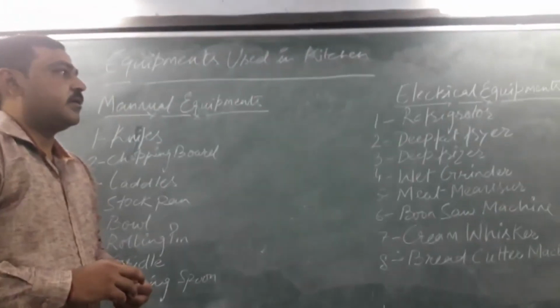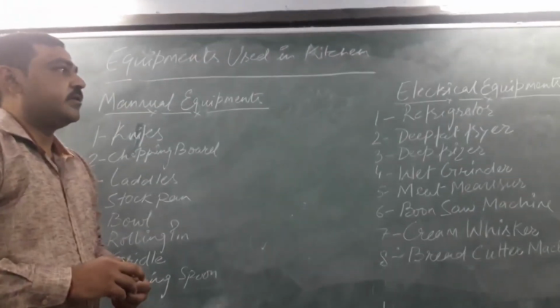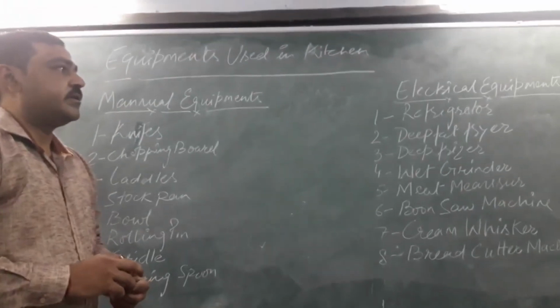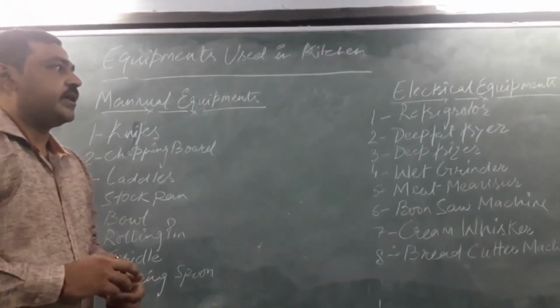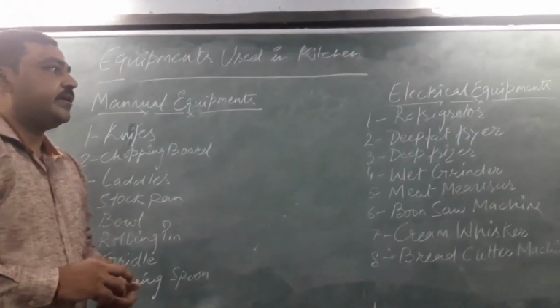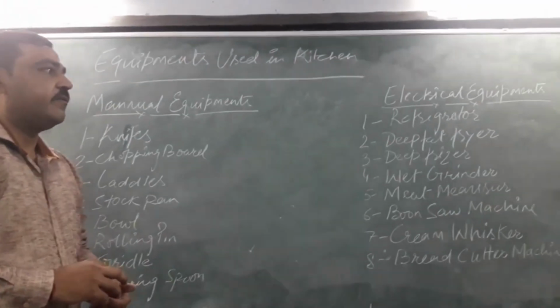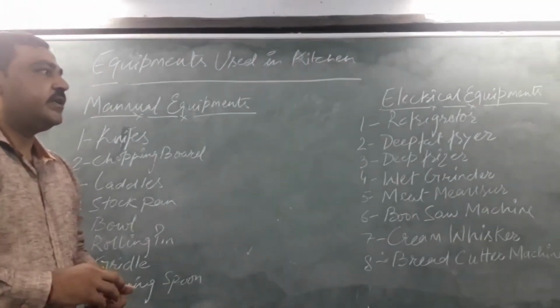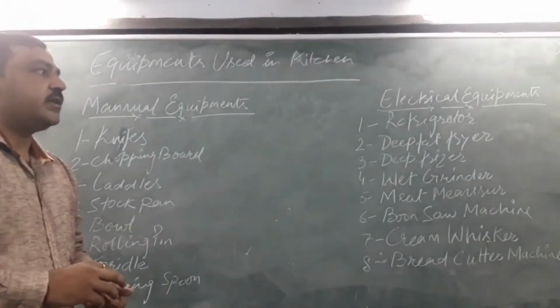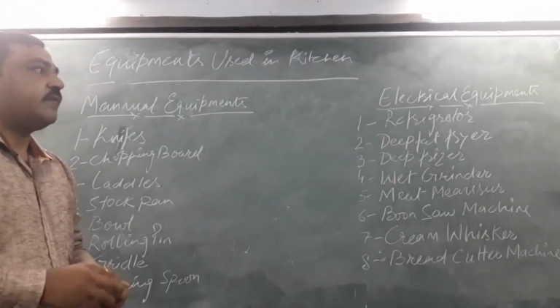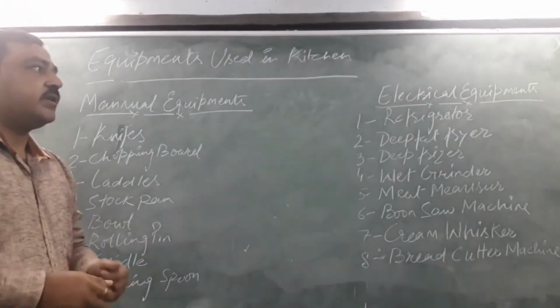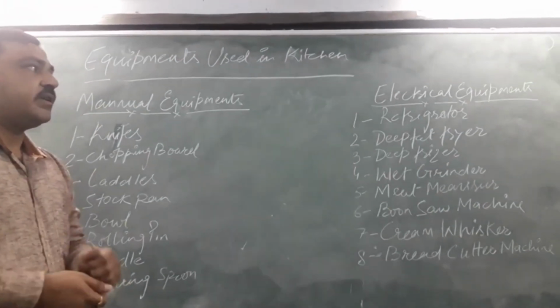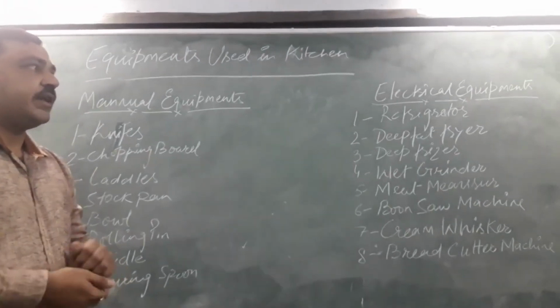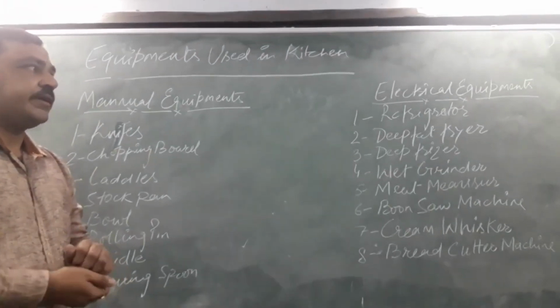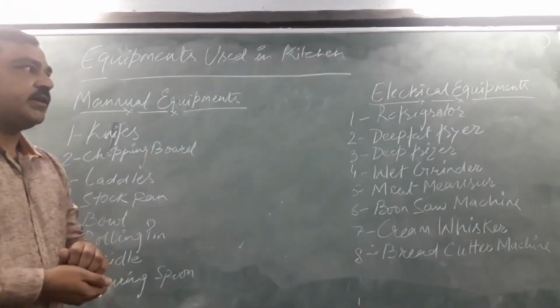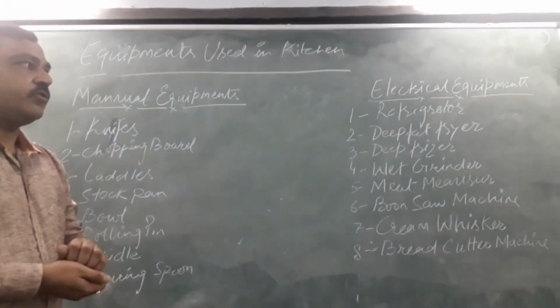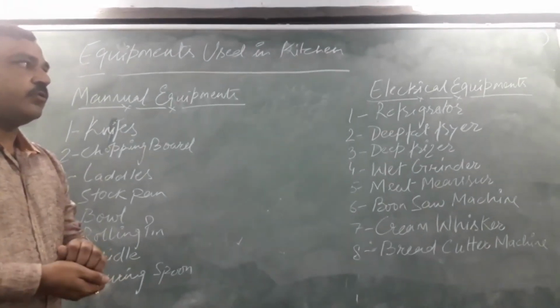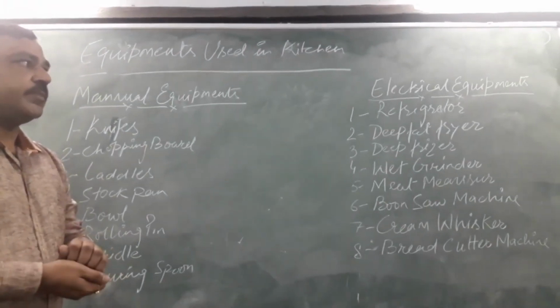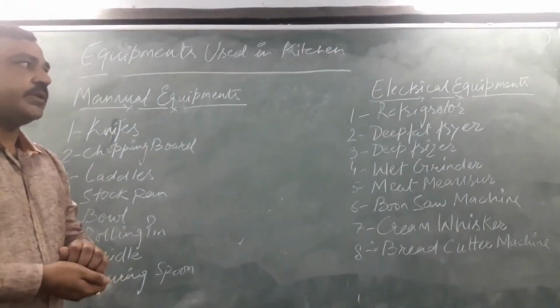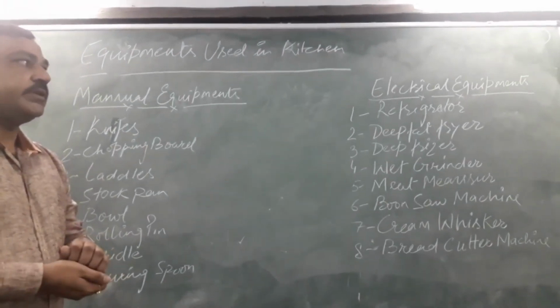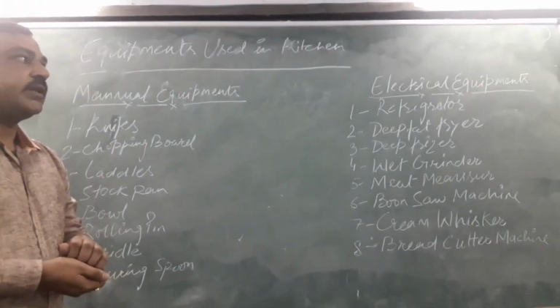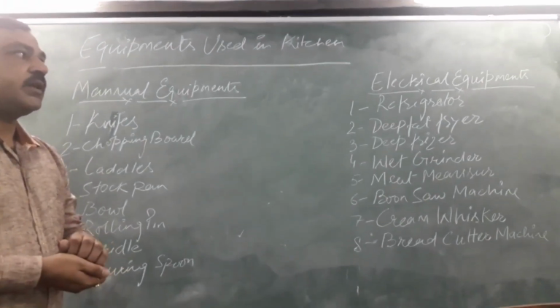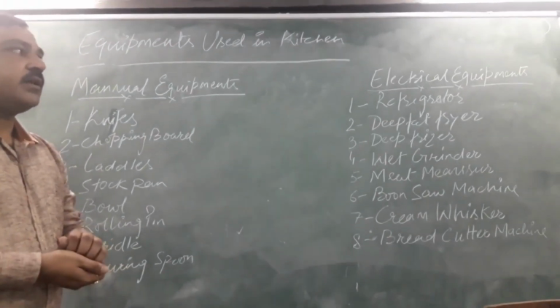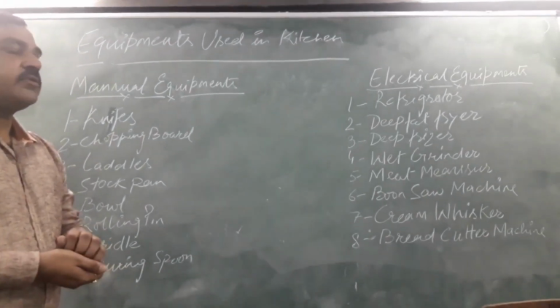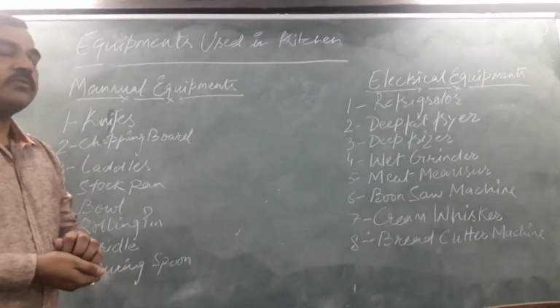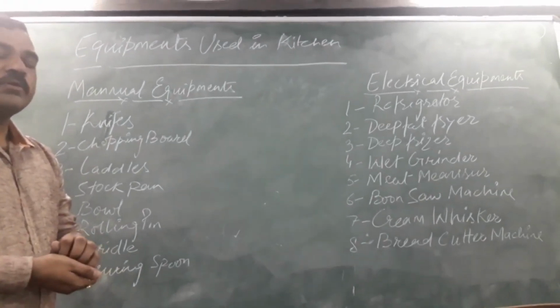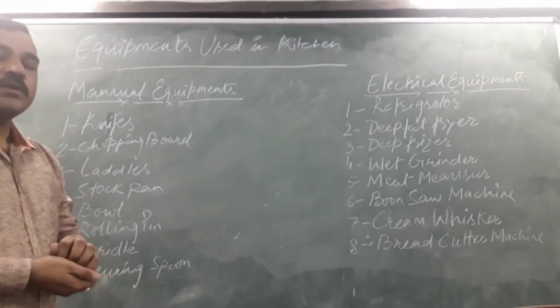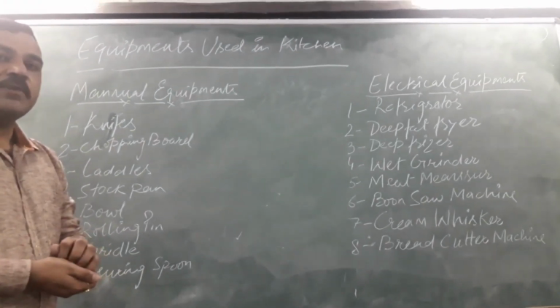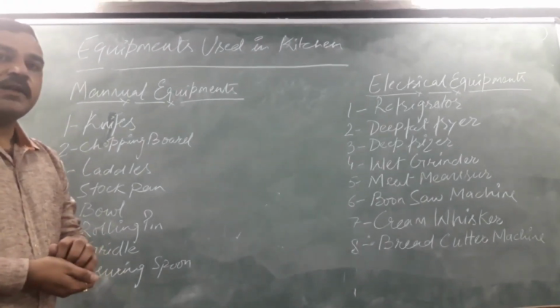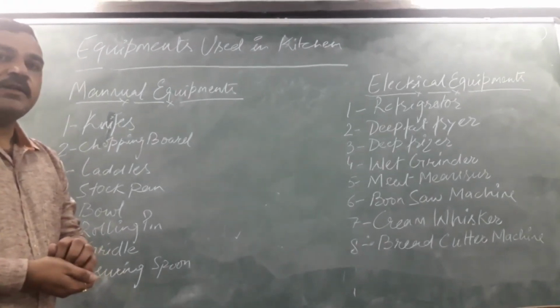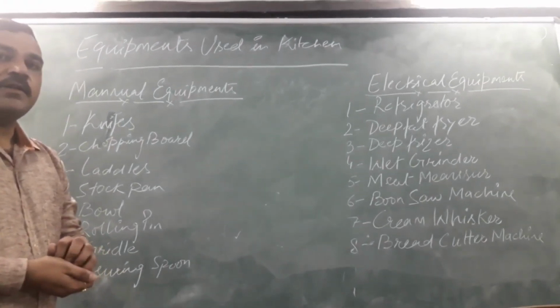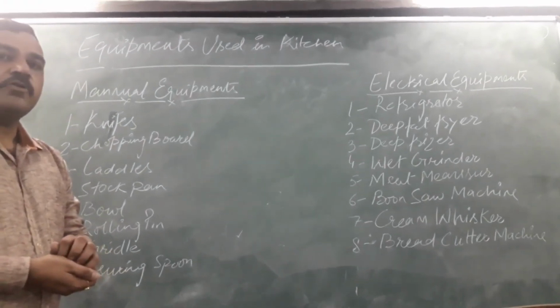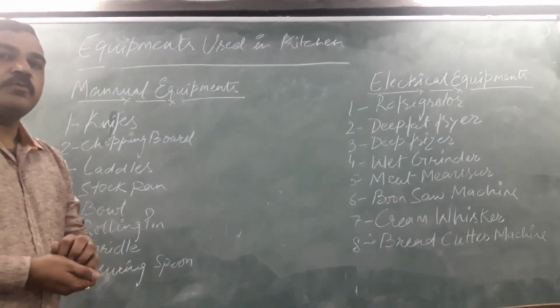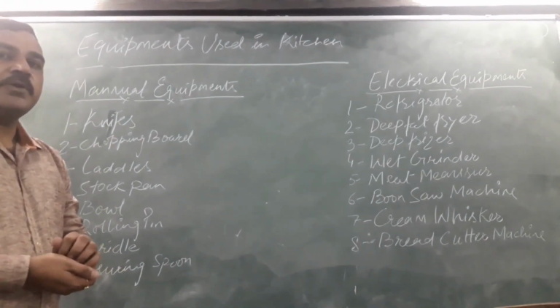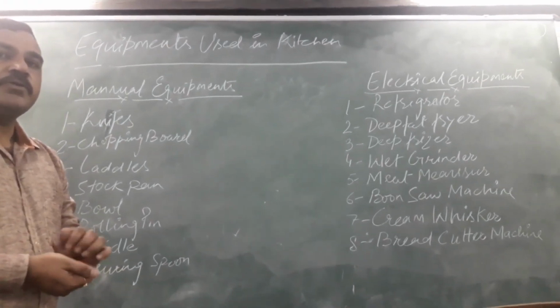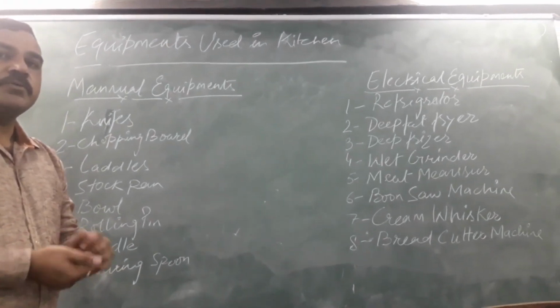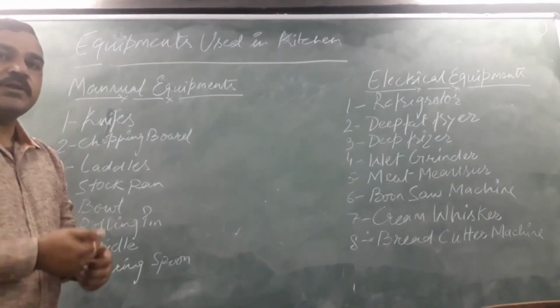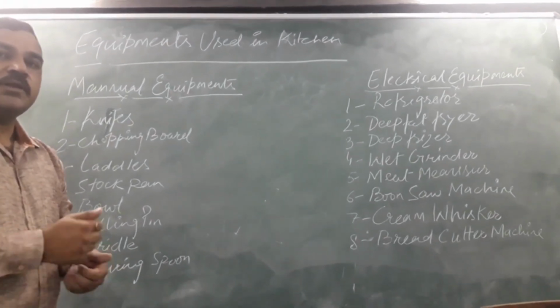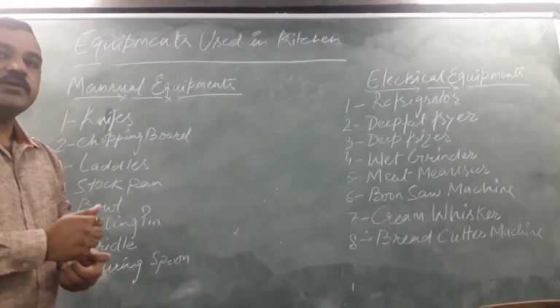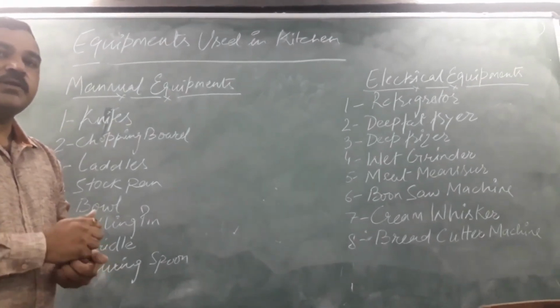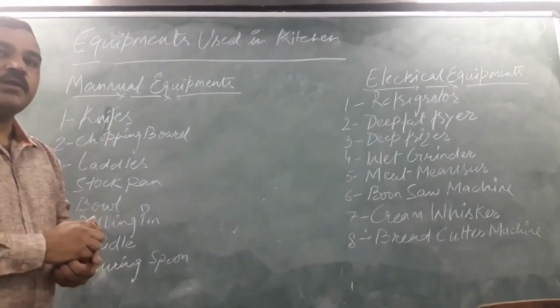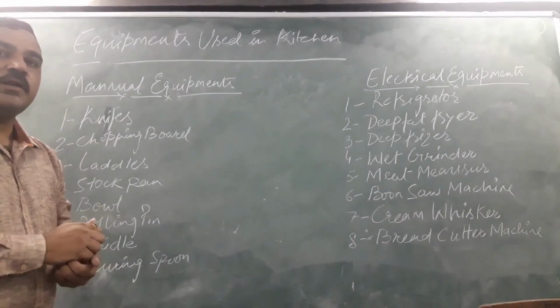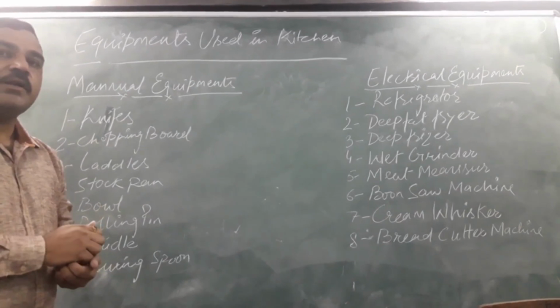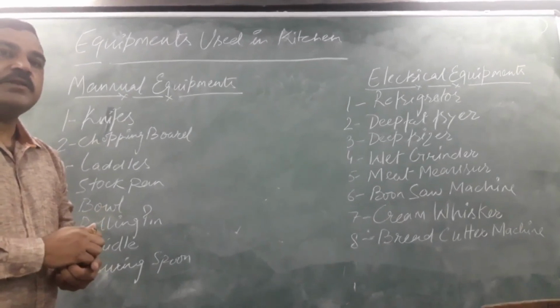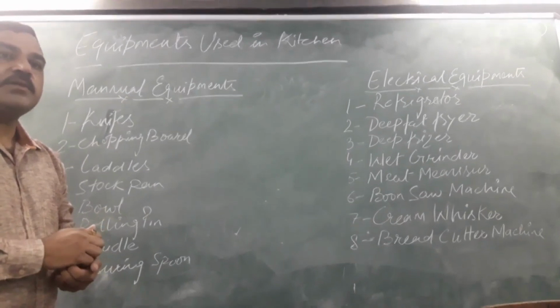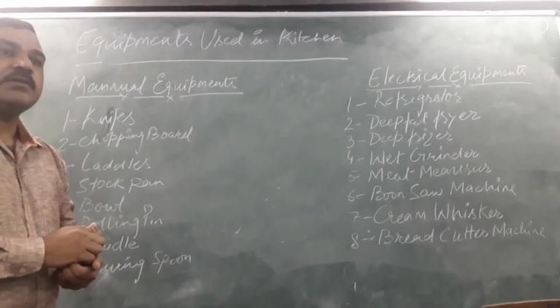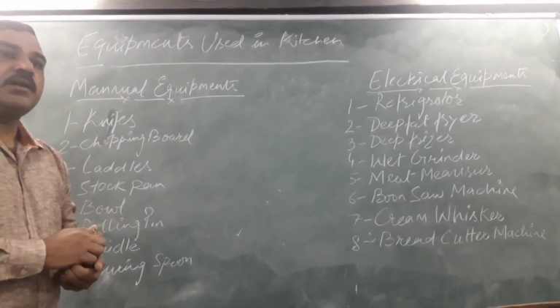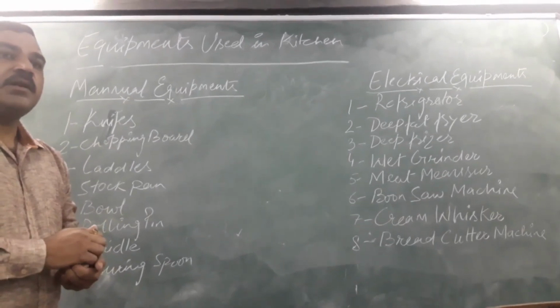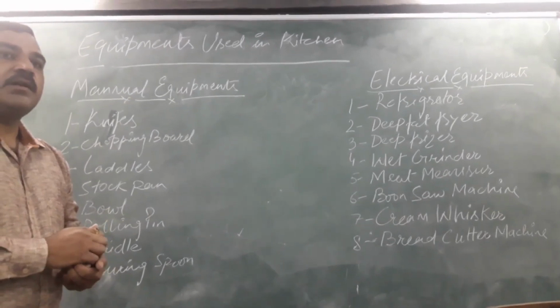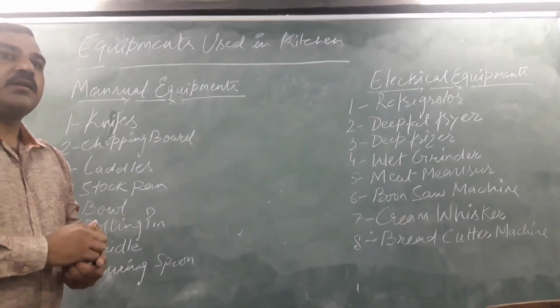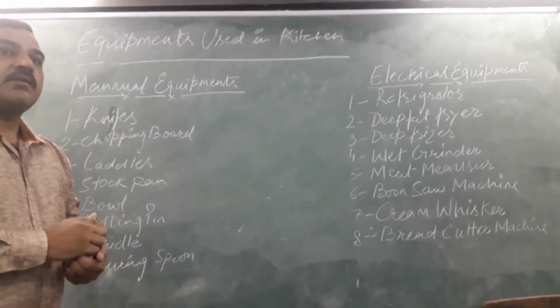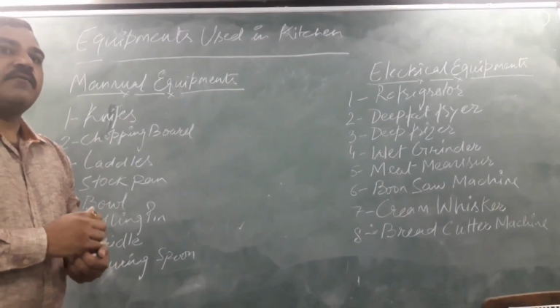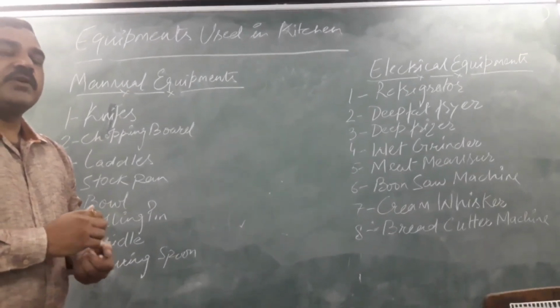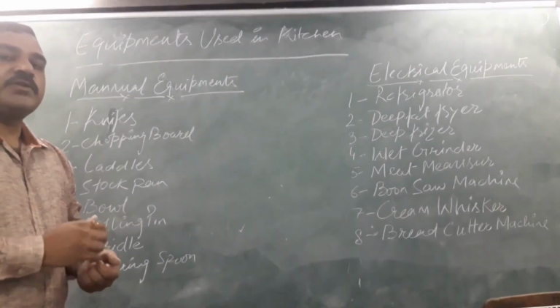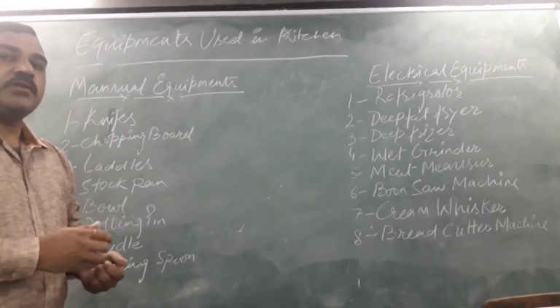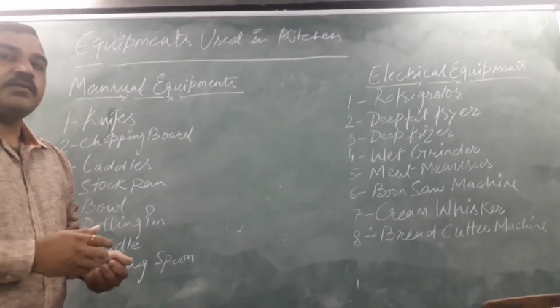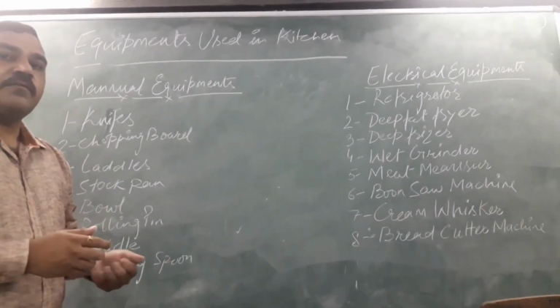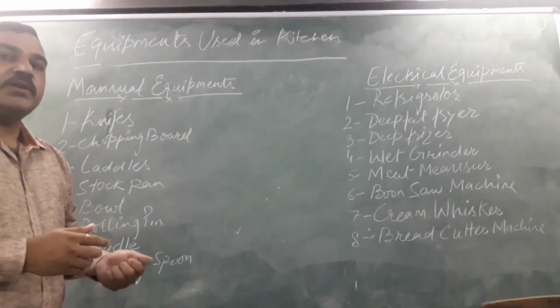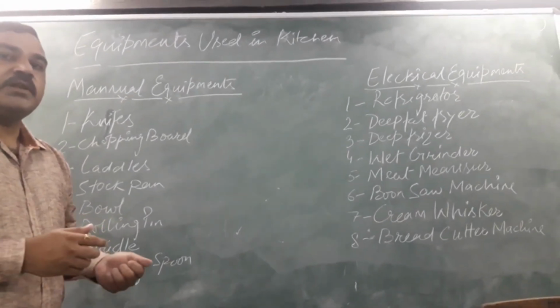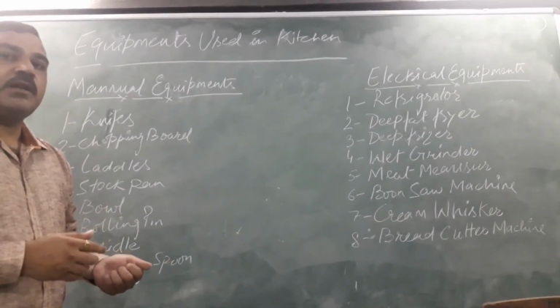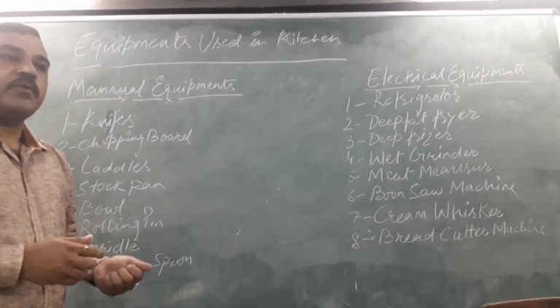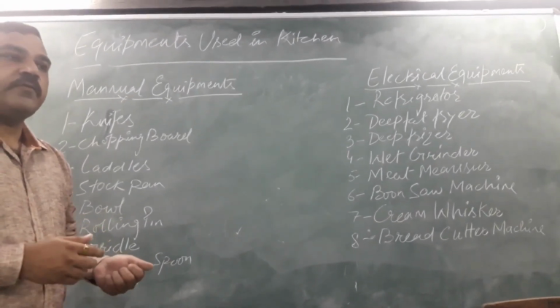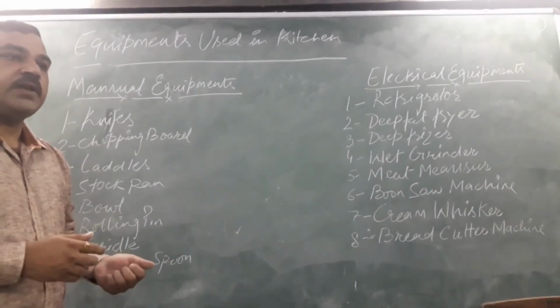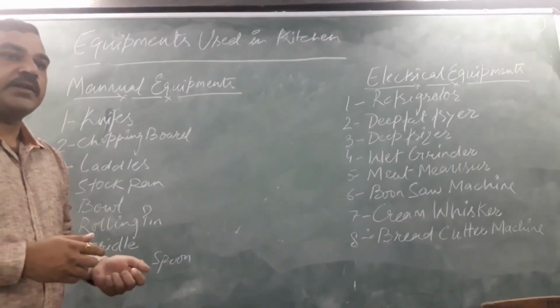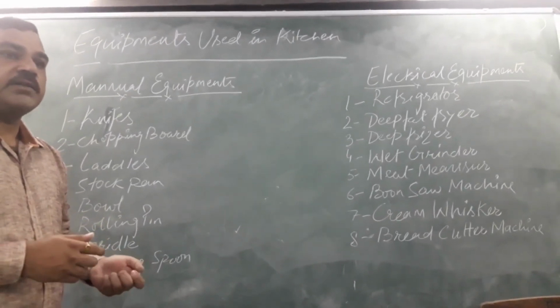The second category is electrical equipment. There are also some electrical equipment items used in the kitchen, and they function with the help of electricity.